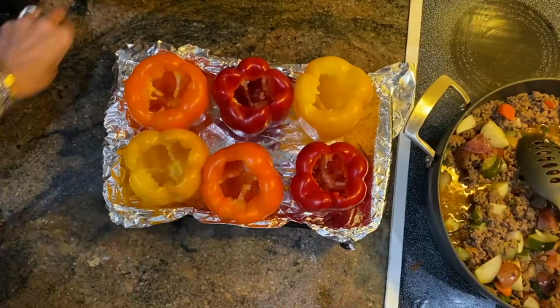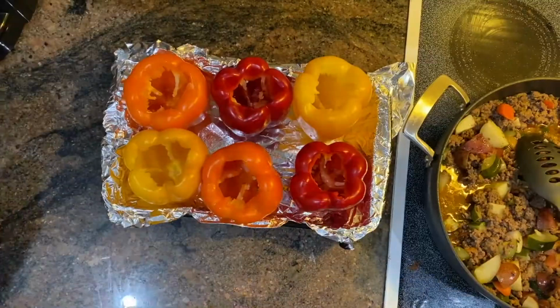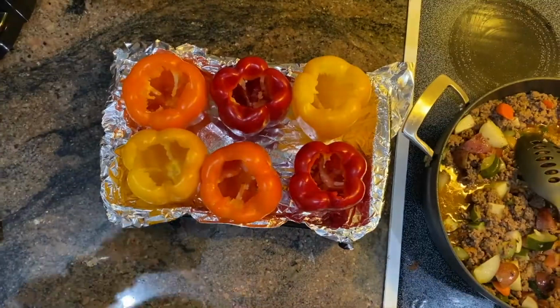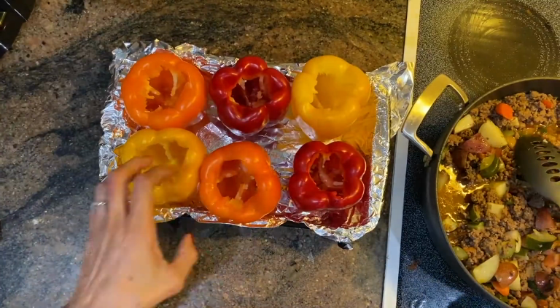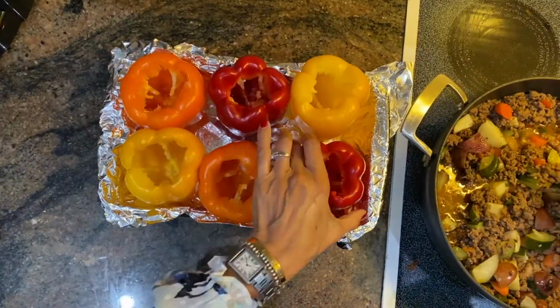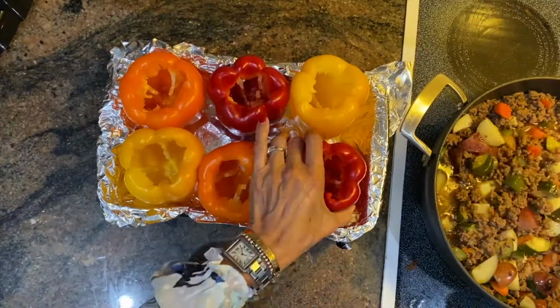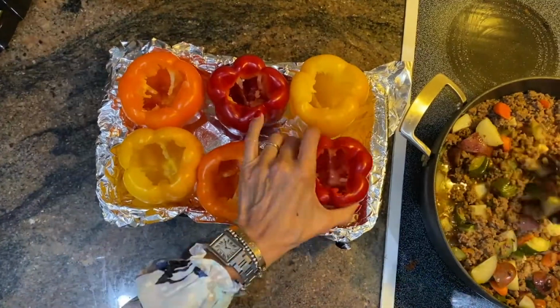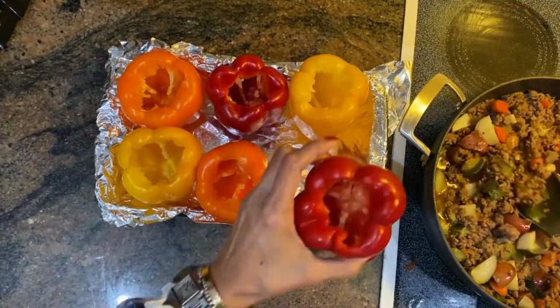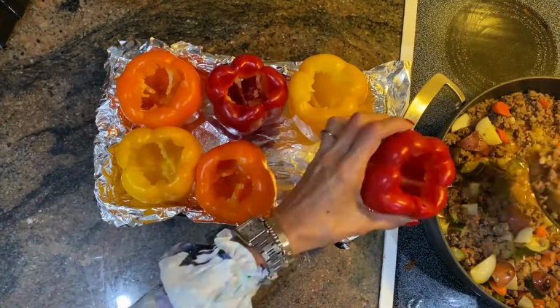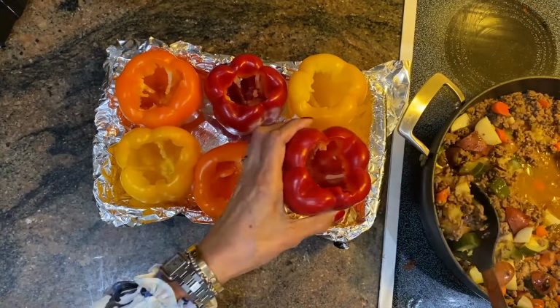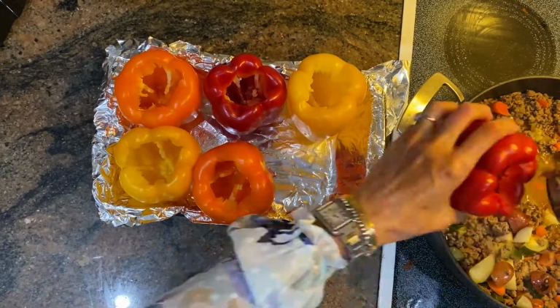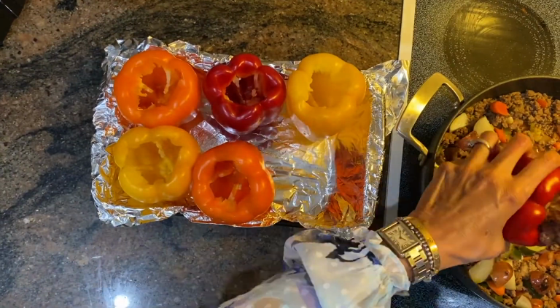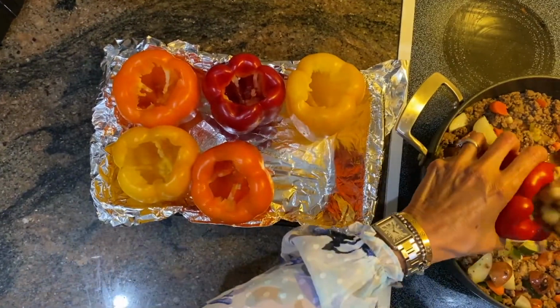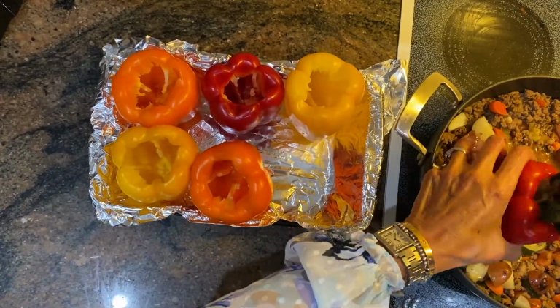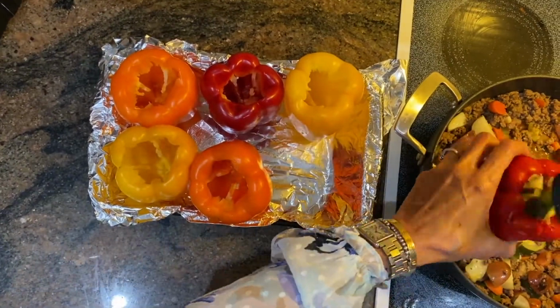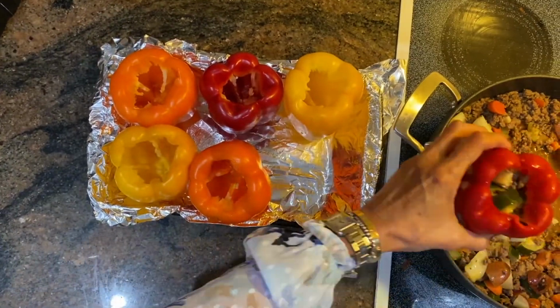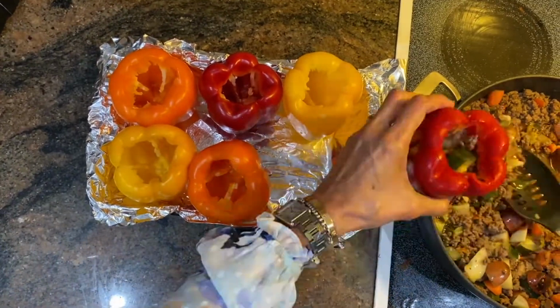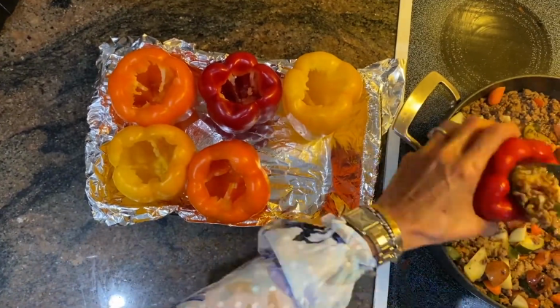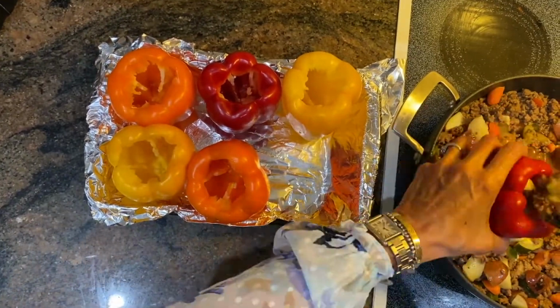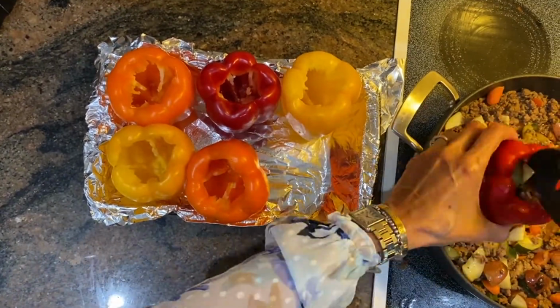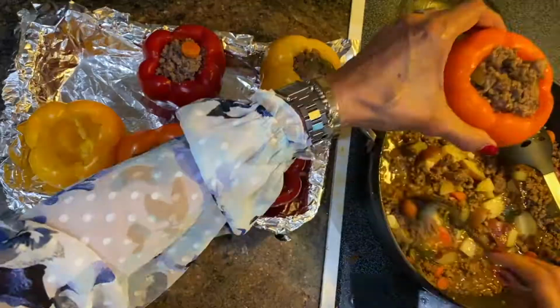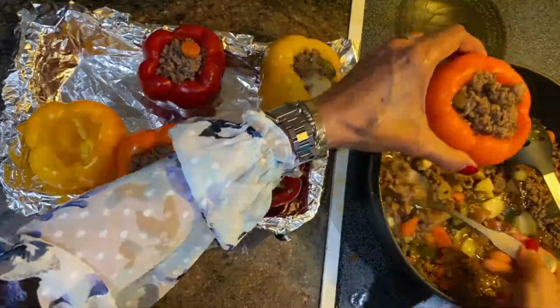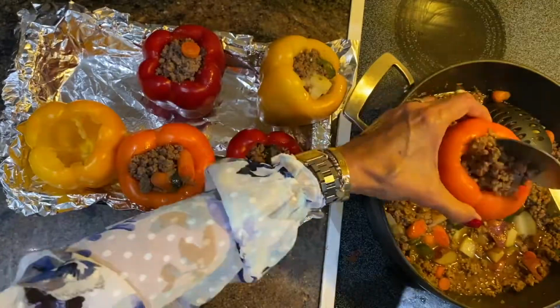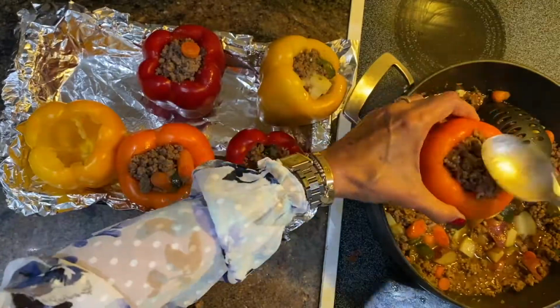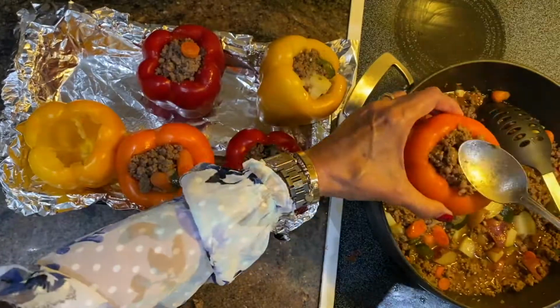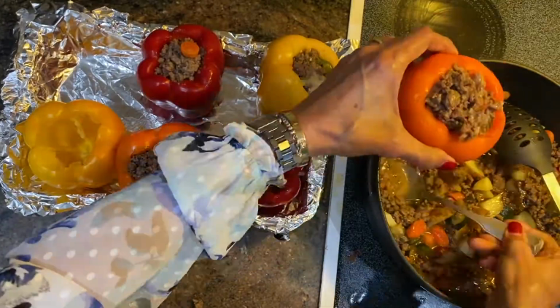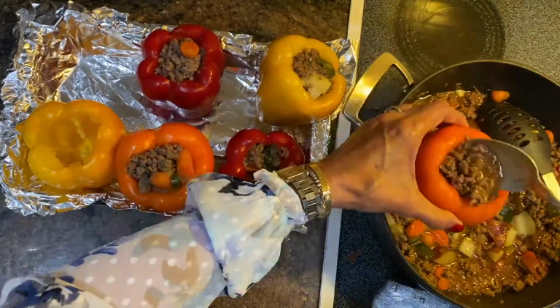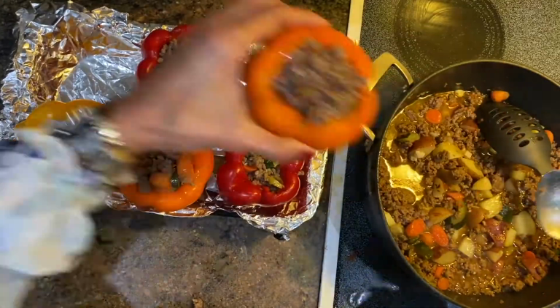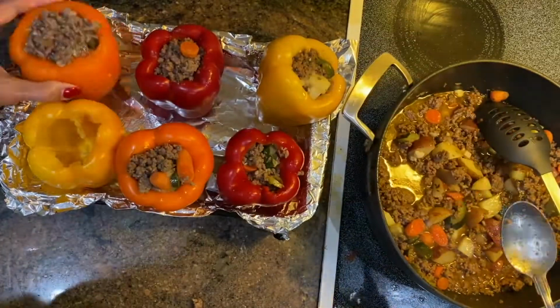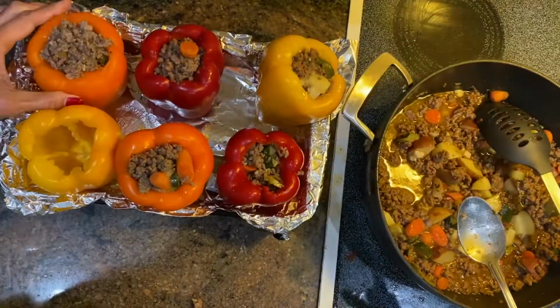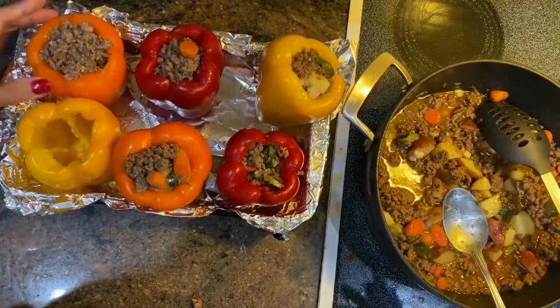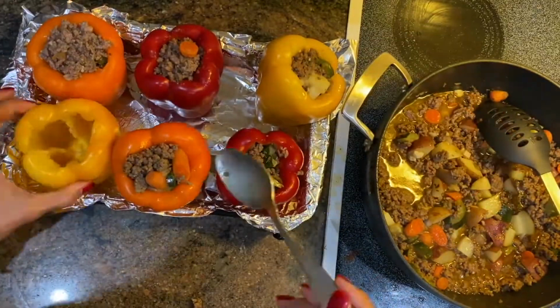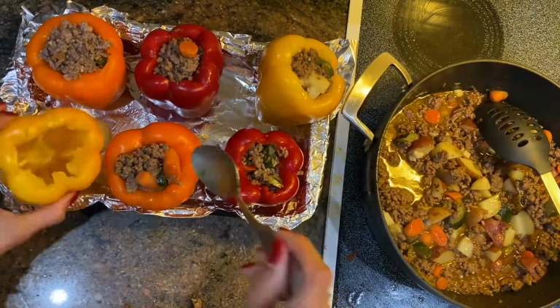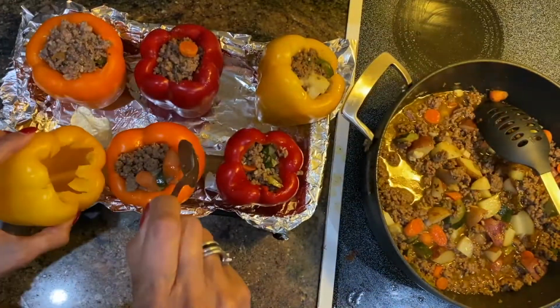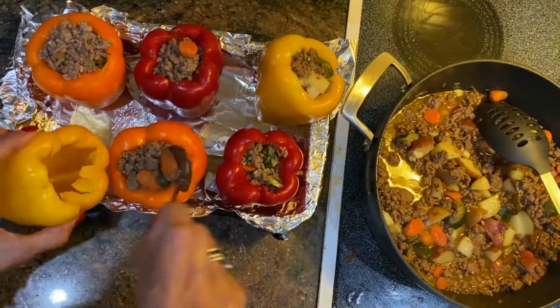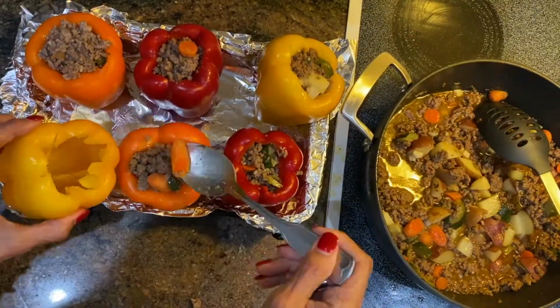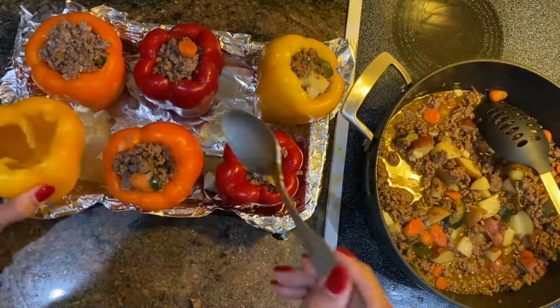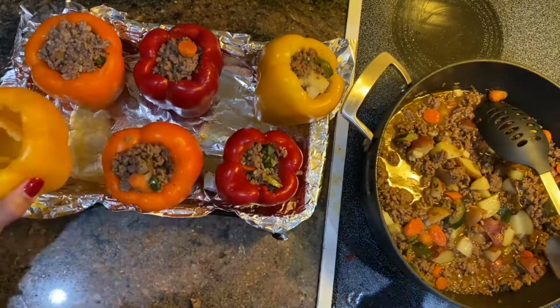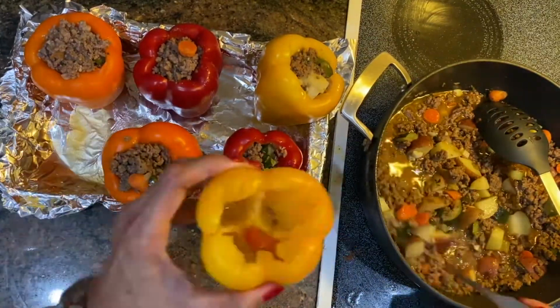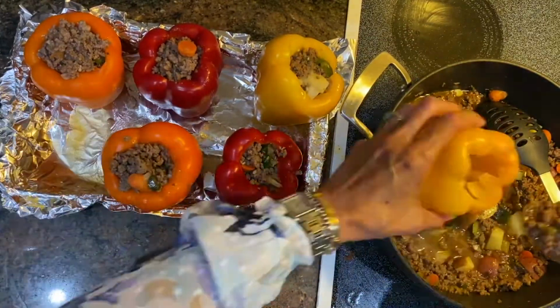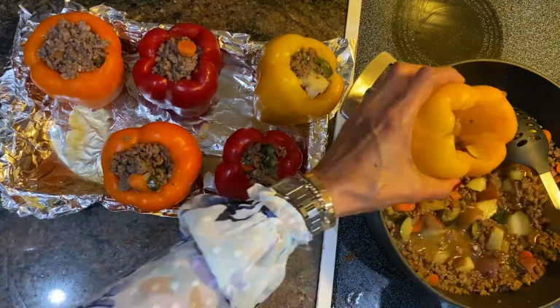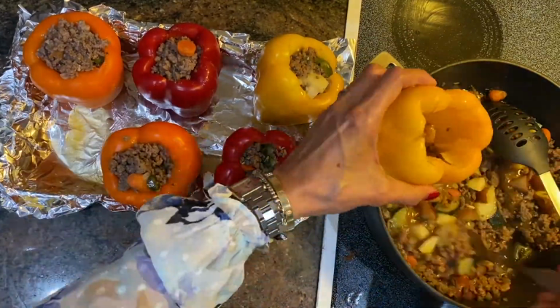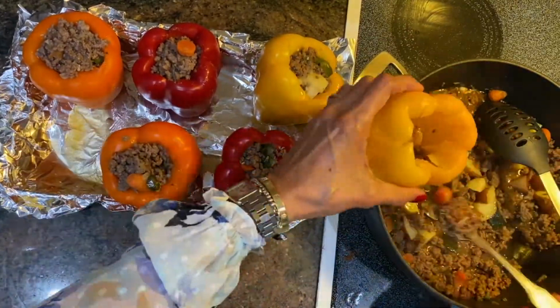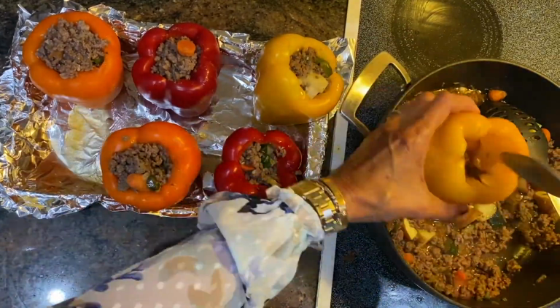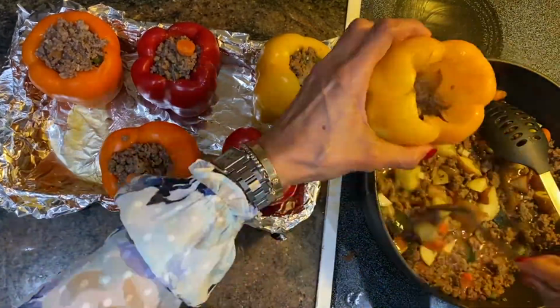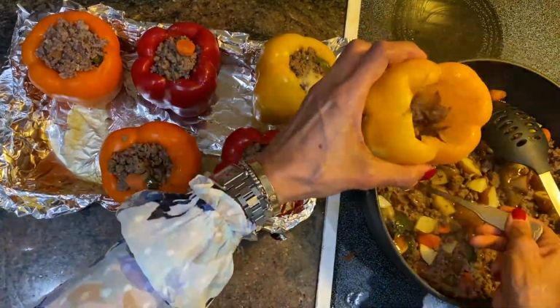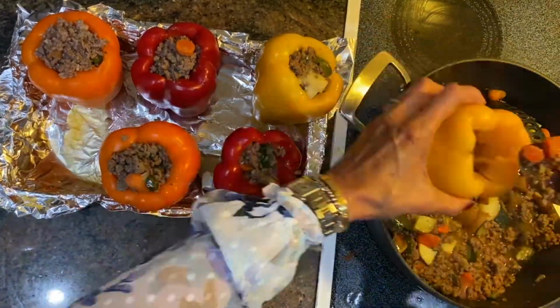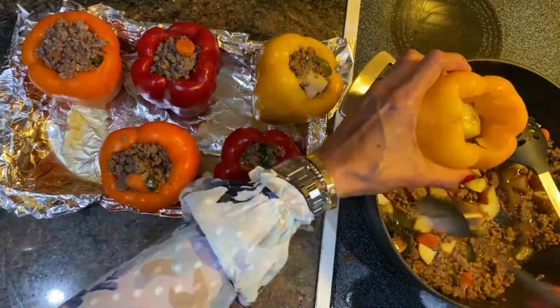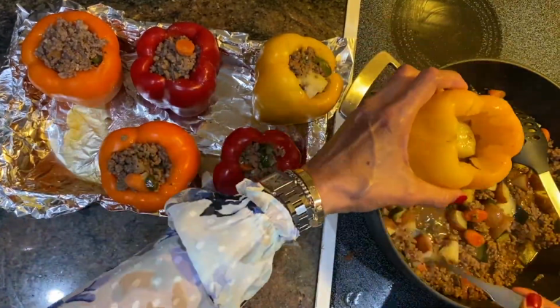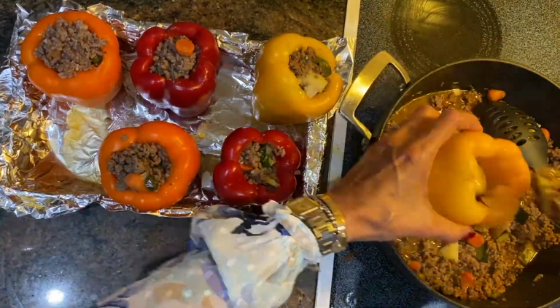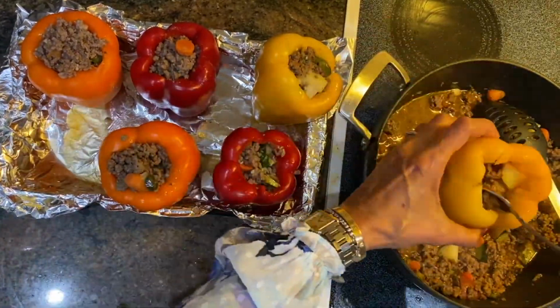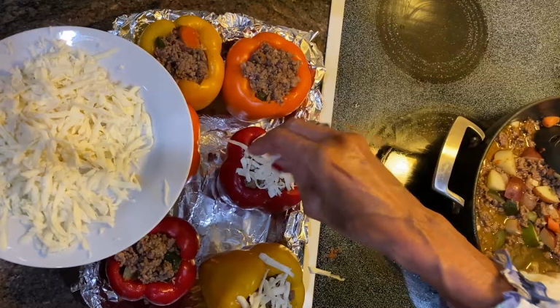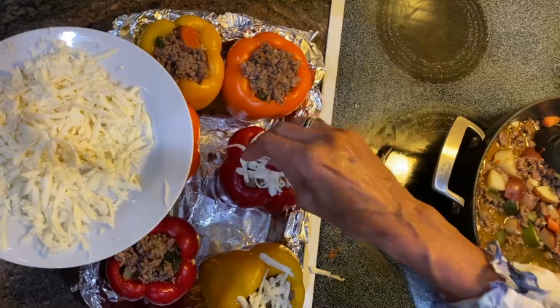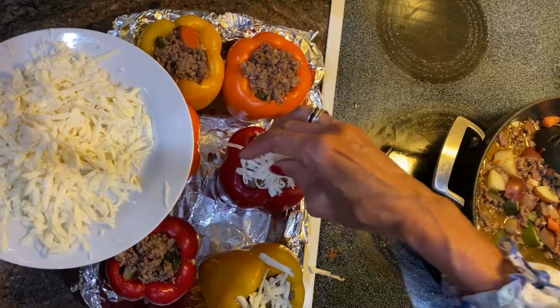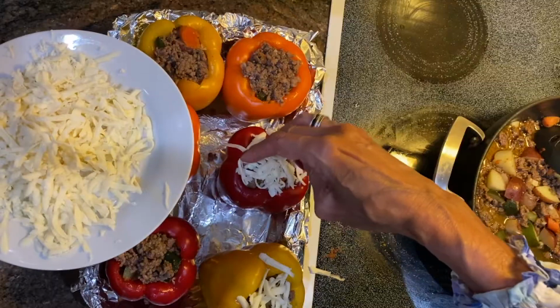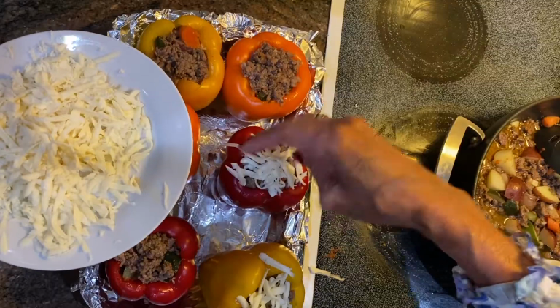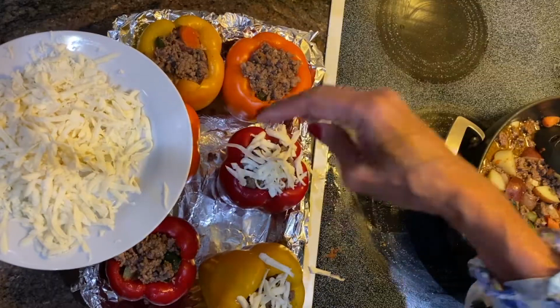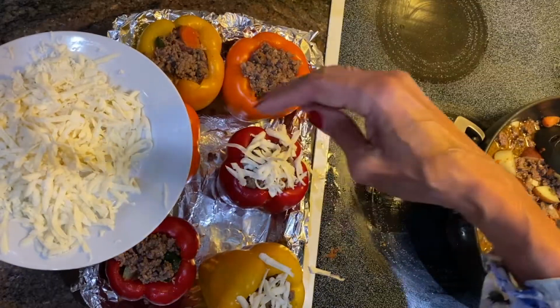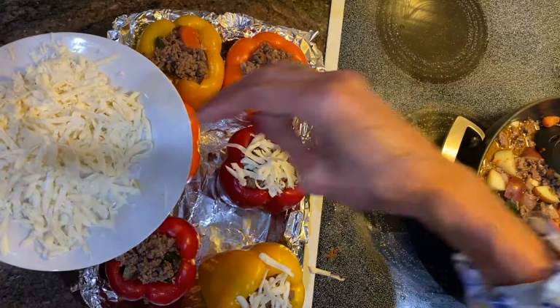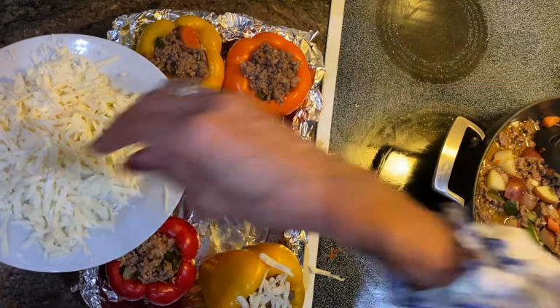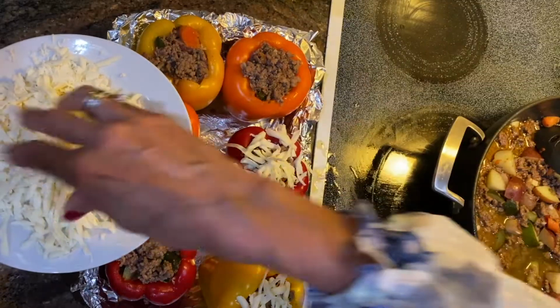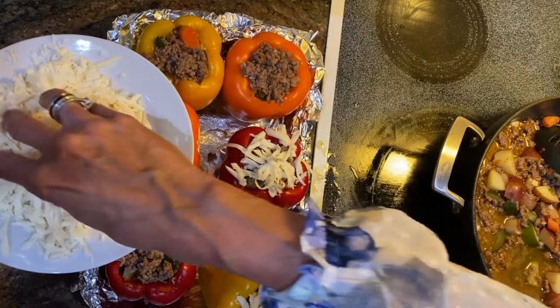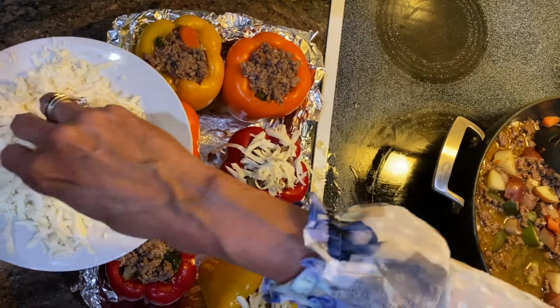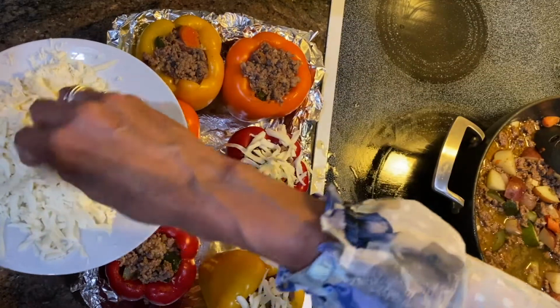Place the peppers cut side up in a baking dish and spoon the beef mixture into each pepper. Sprinkle each with cheese.